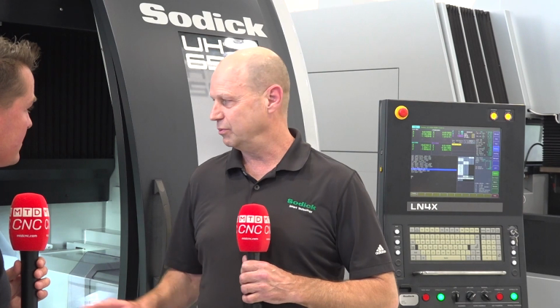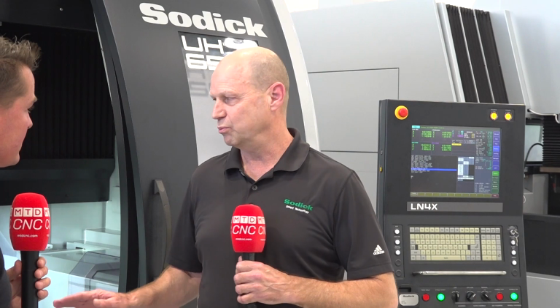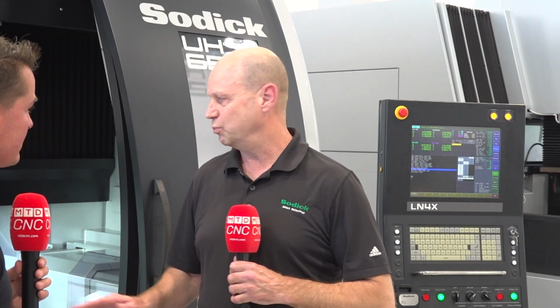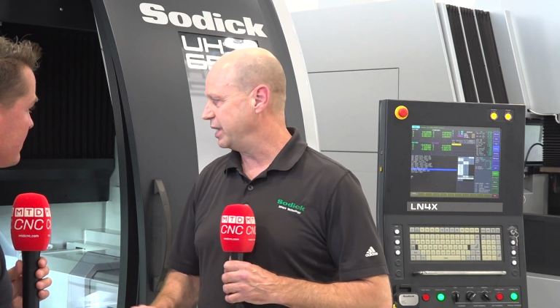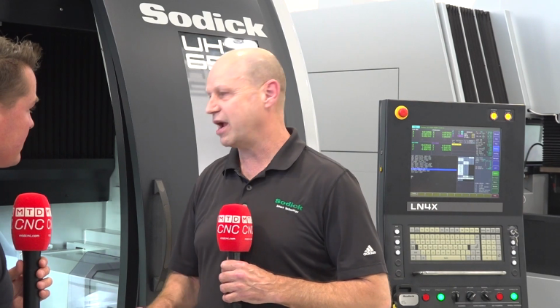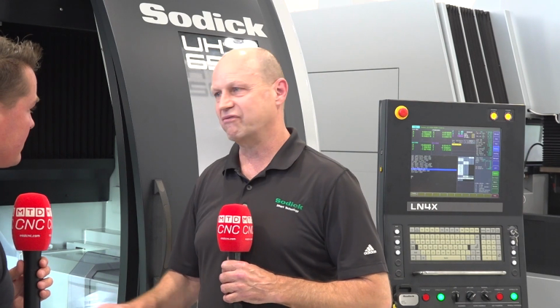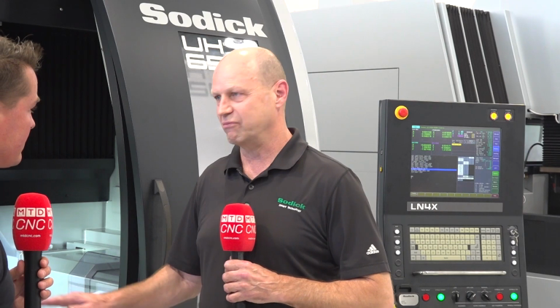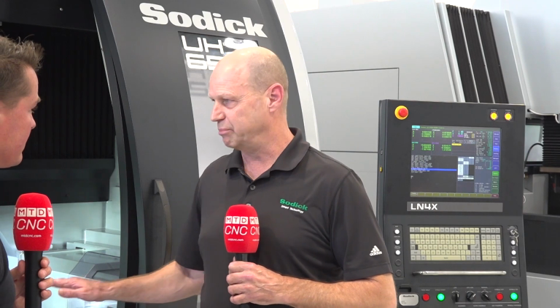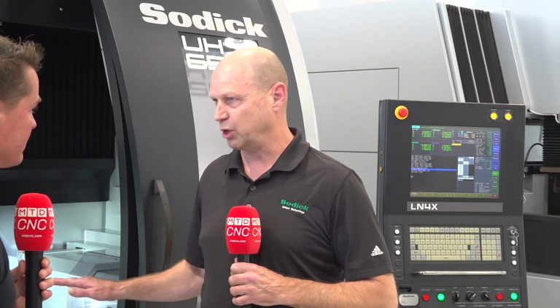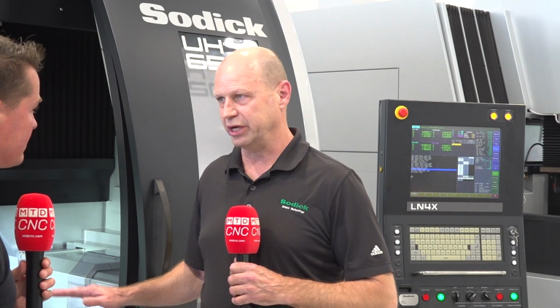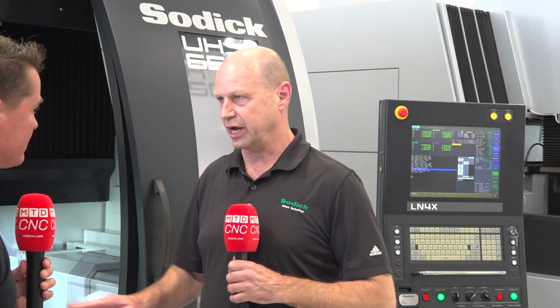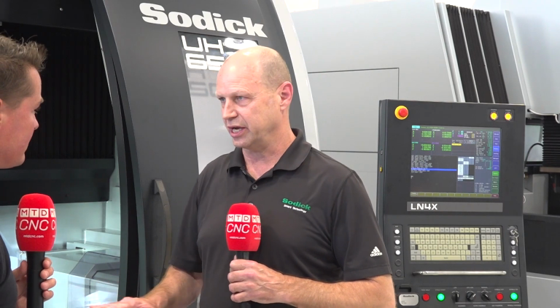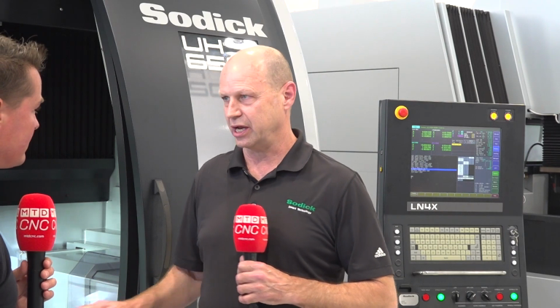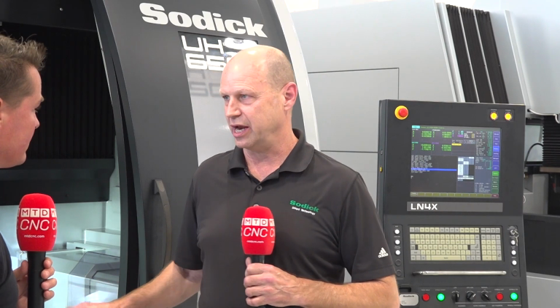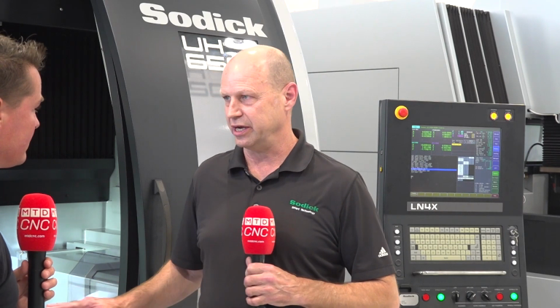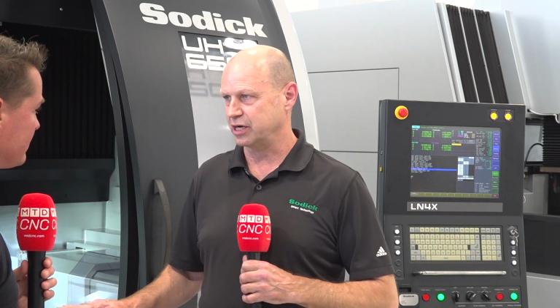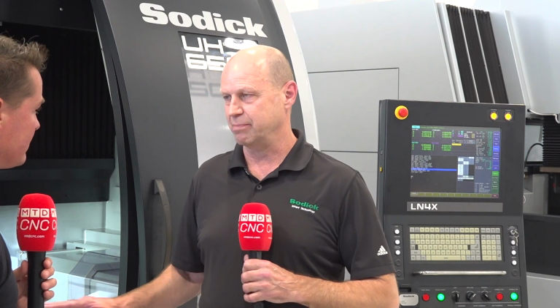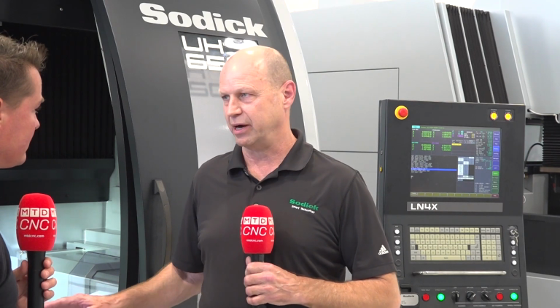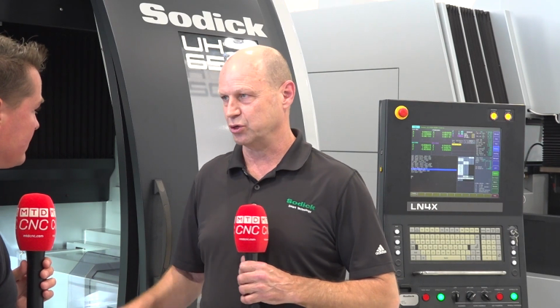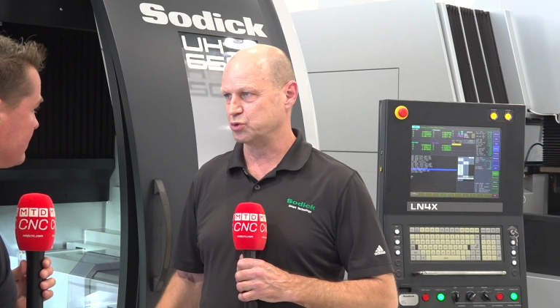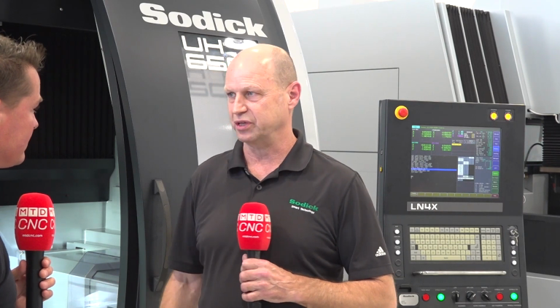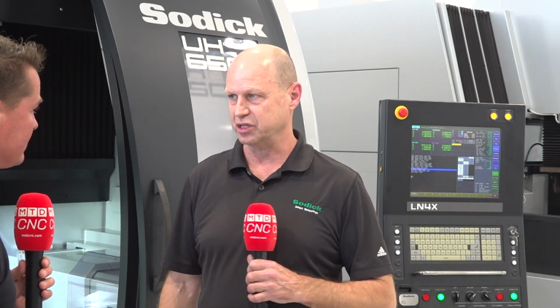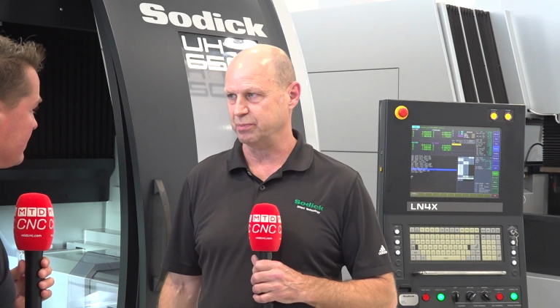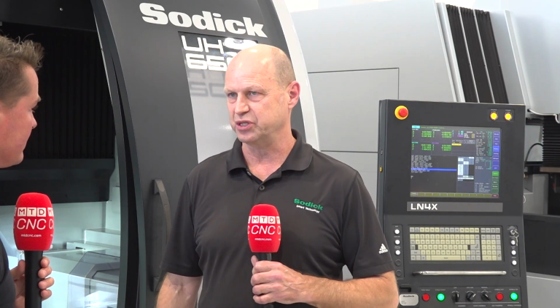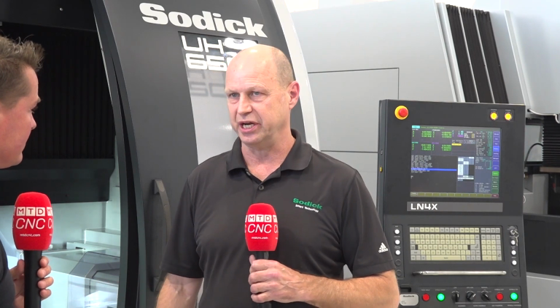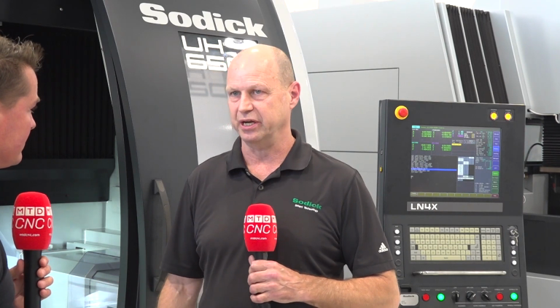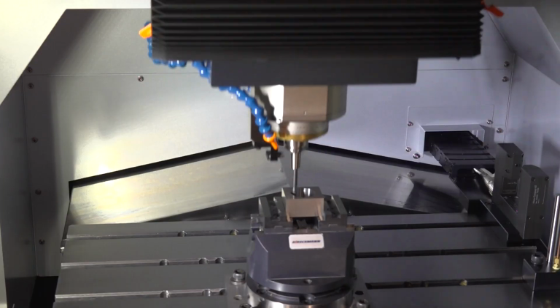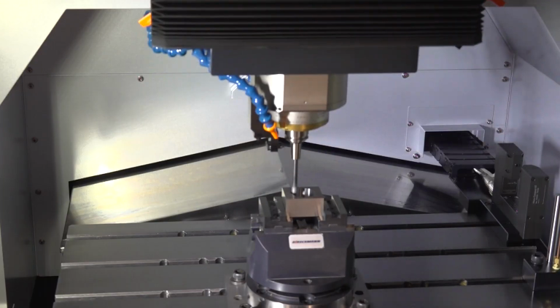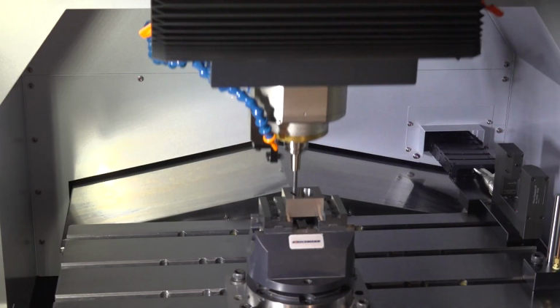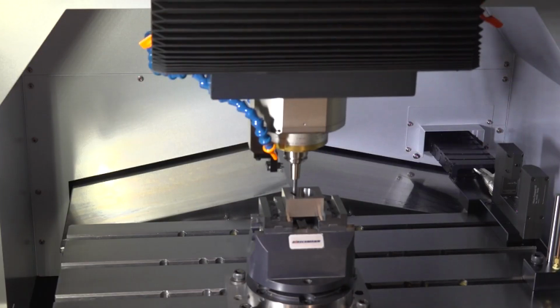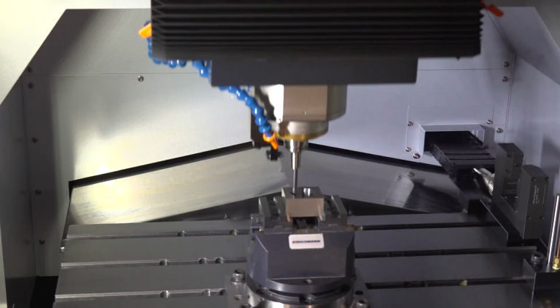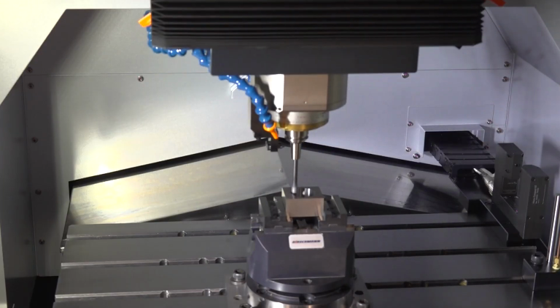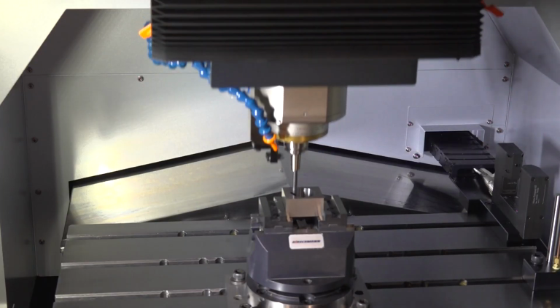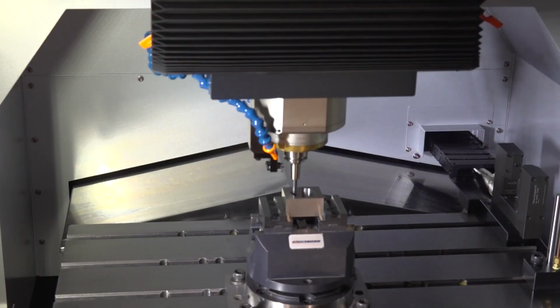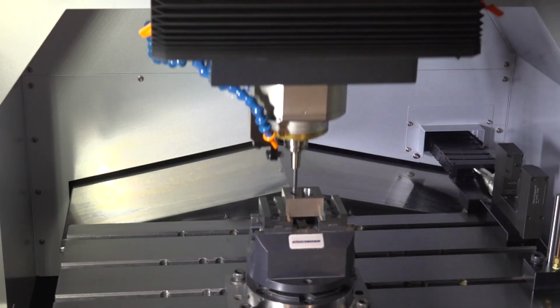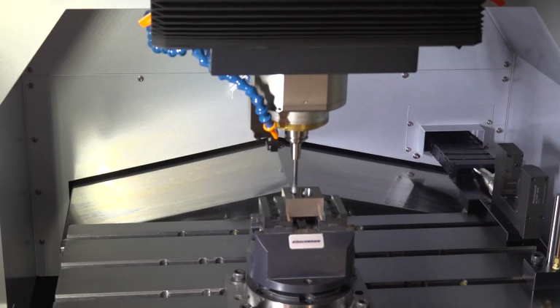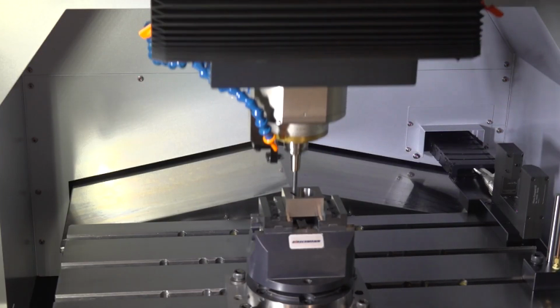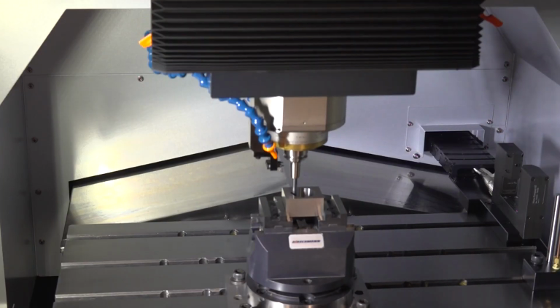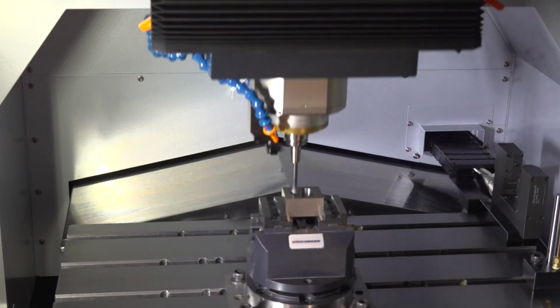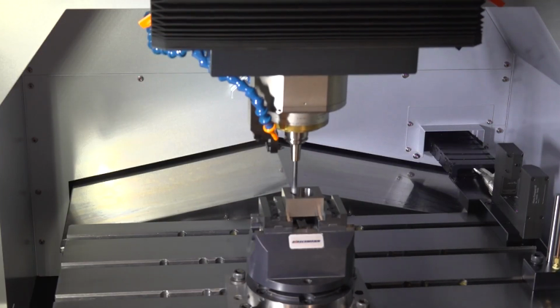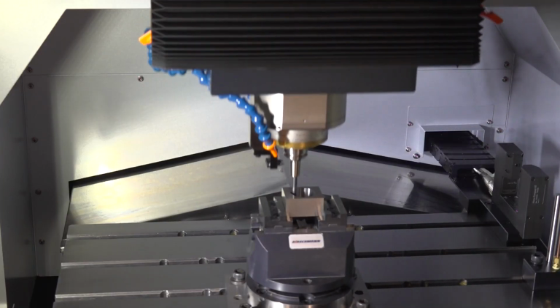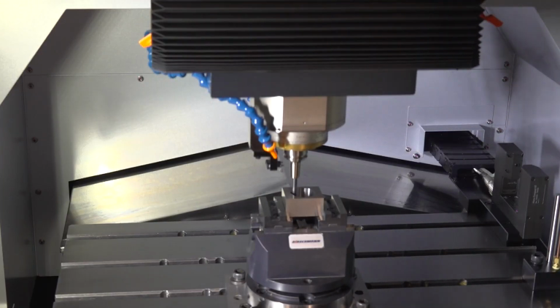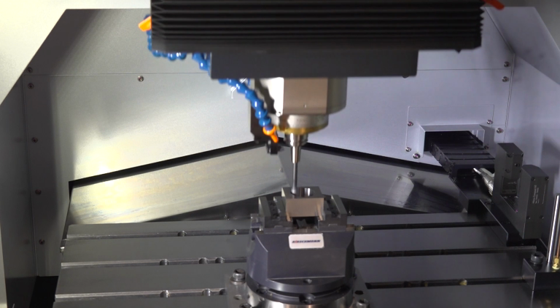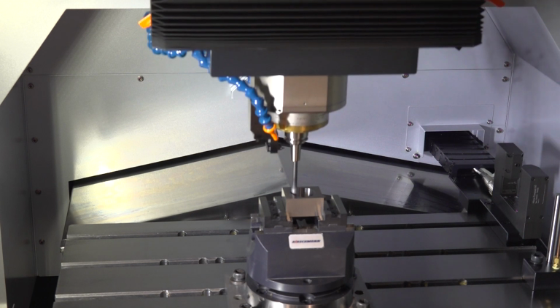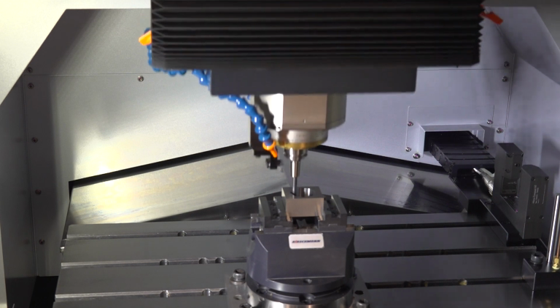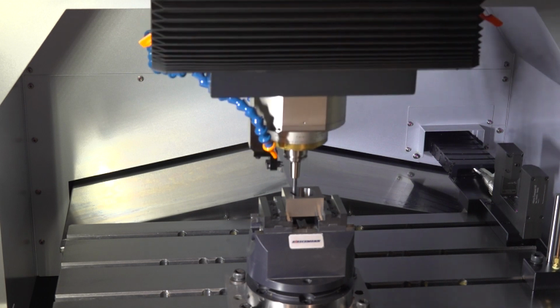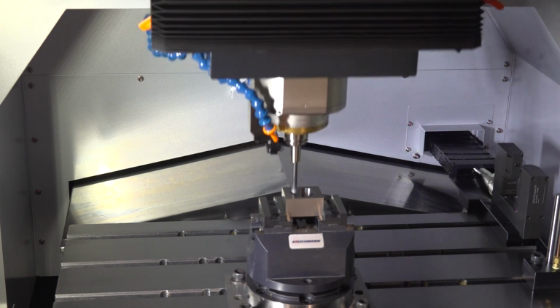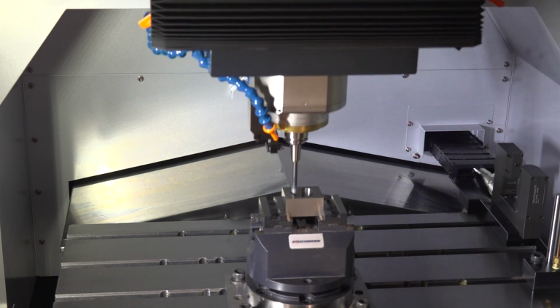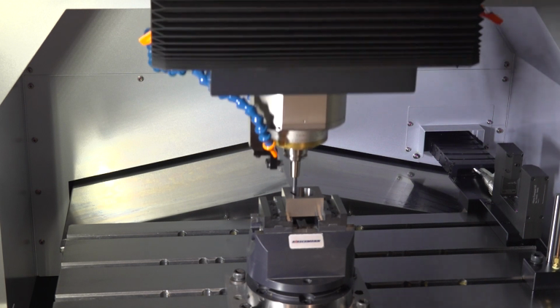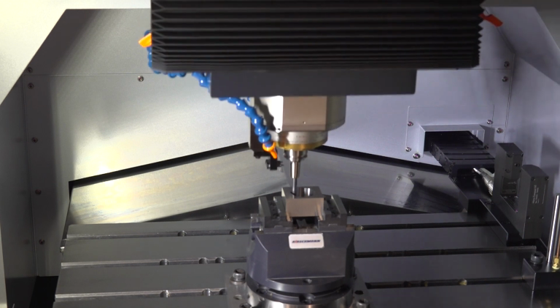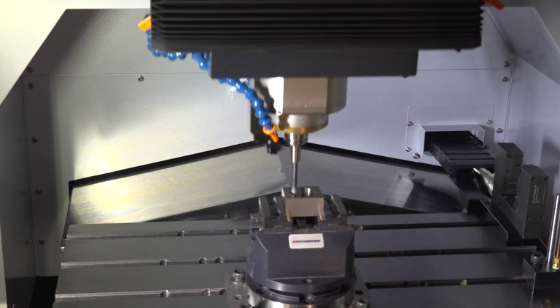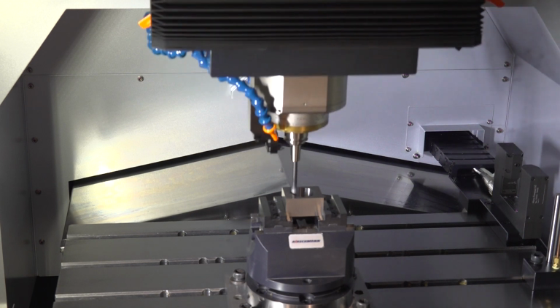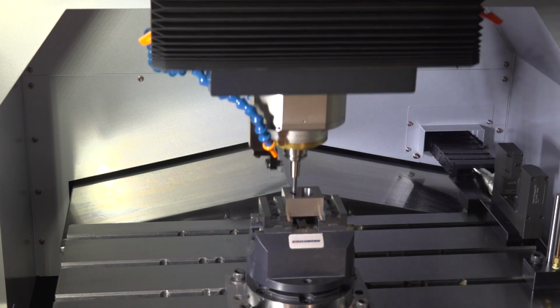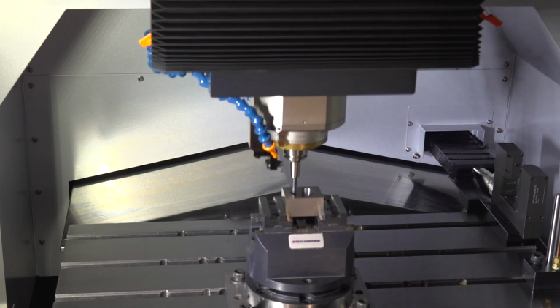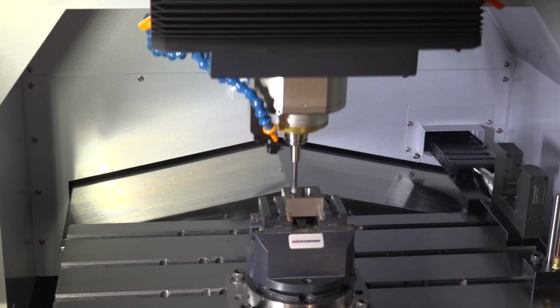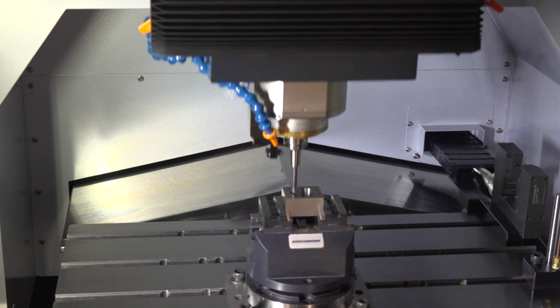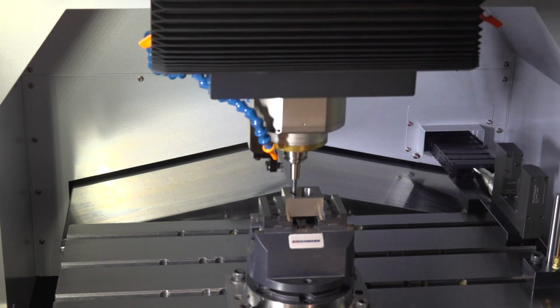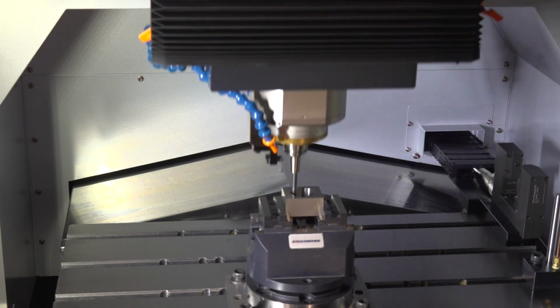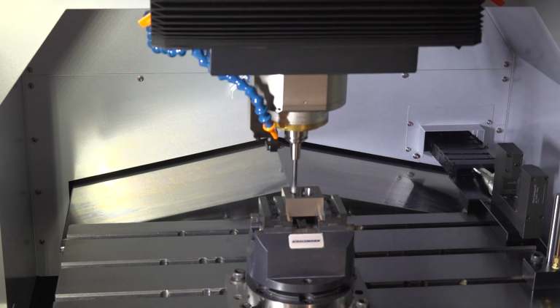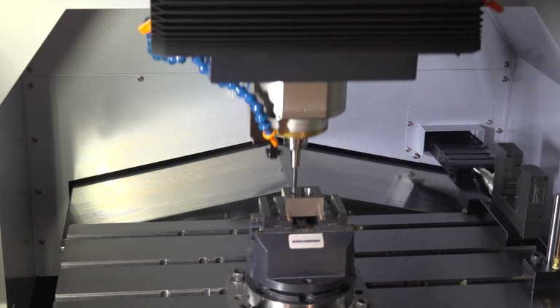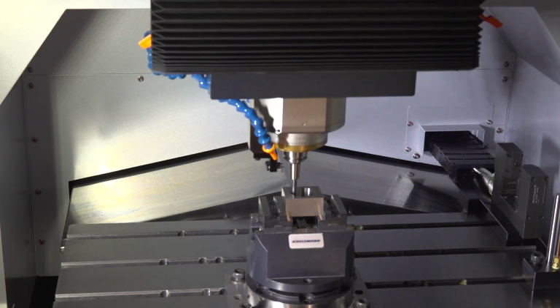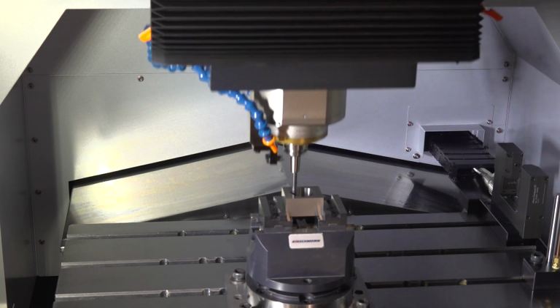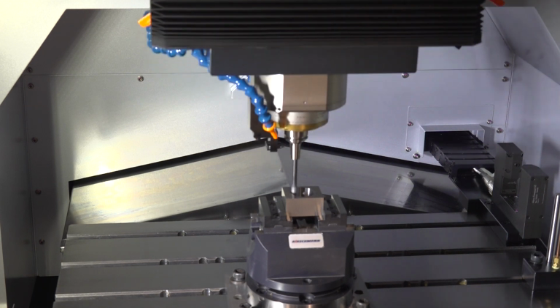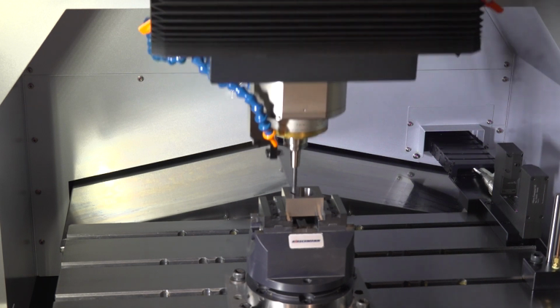We have barely any competitors with this machine. It has to be a linear motor machine to even be in the same category as us.